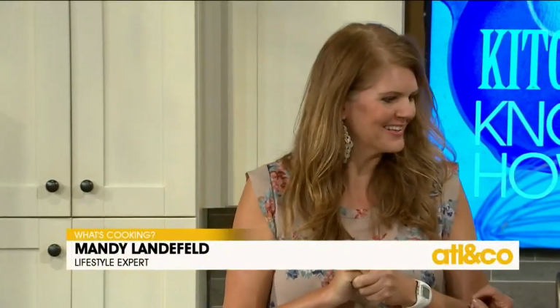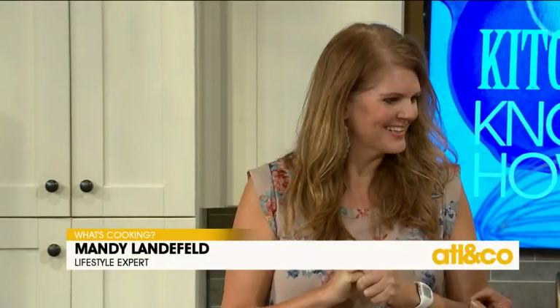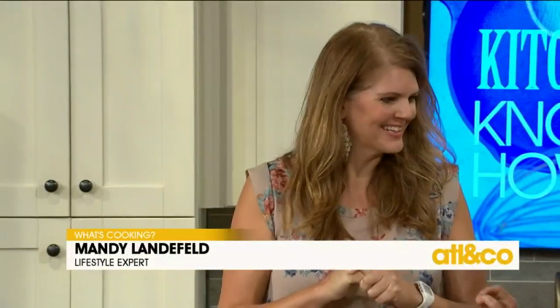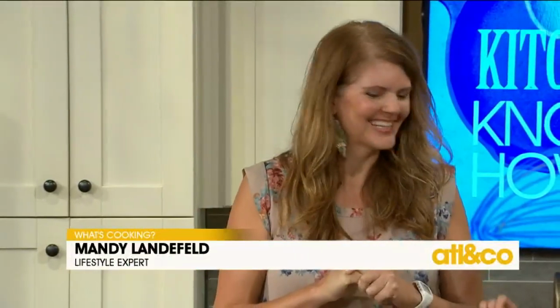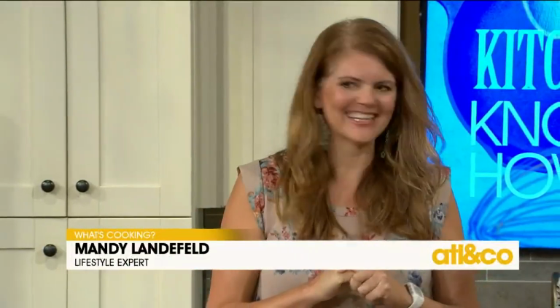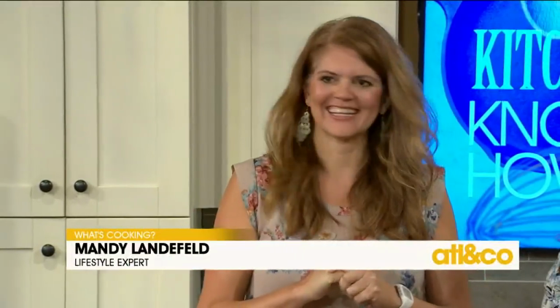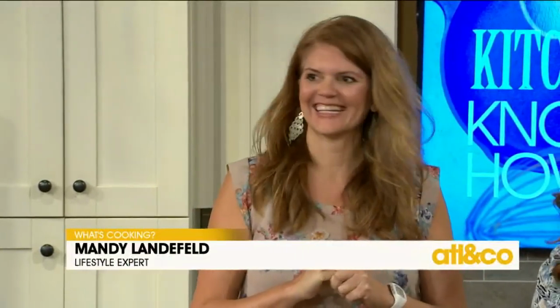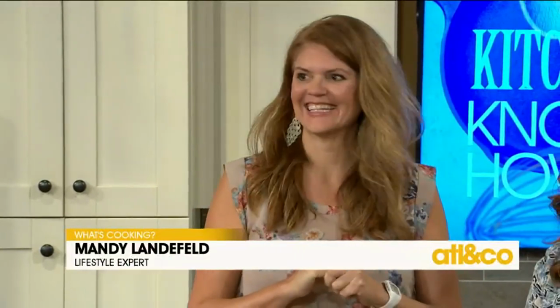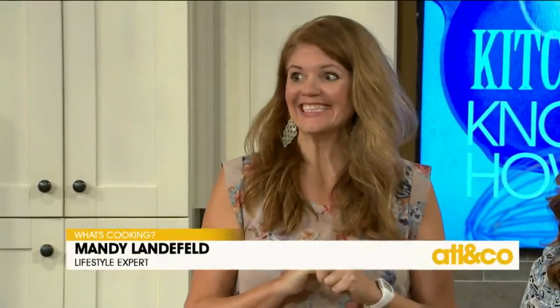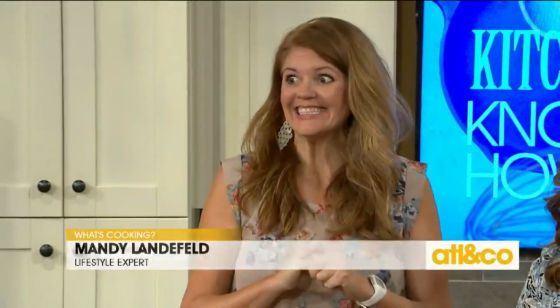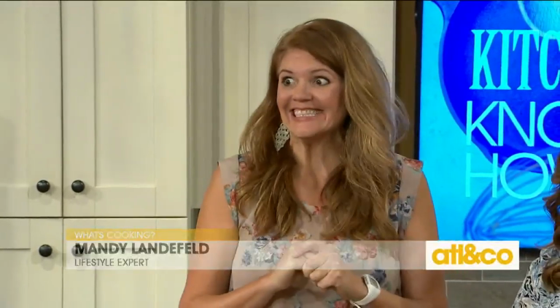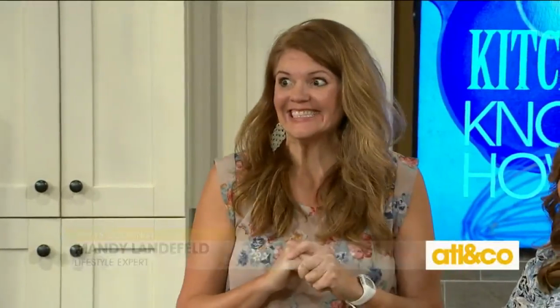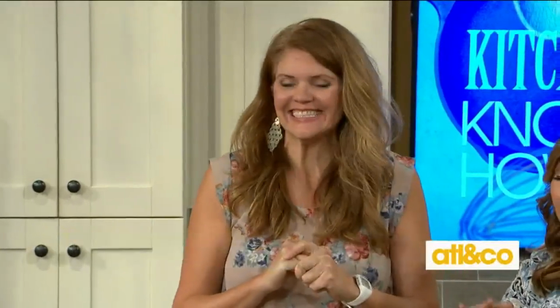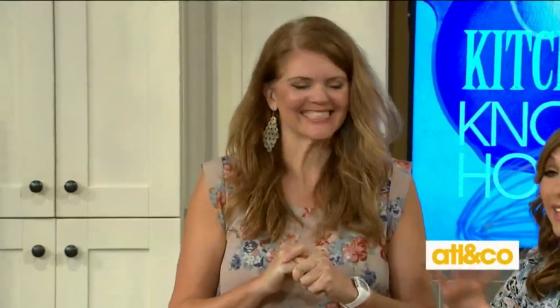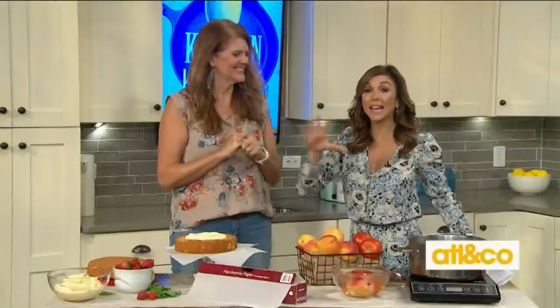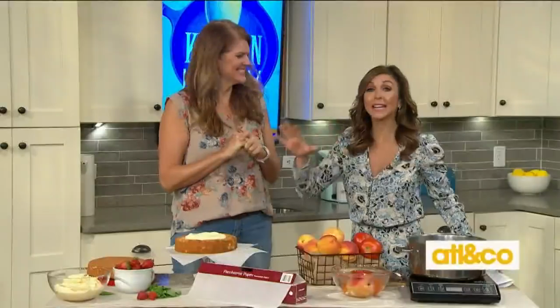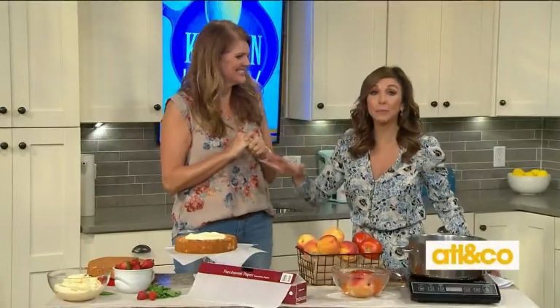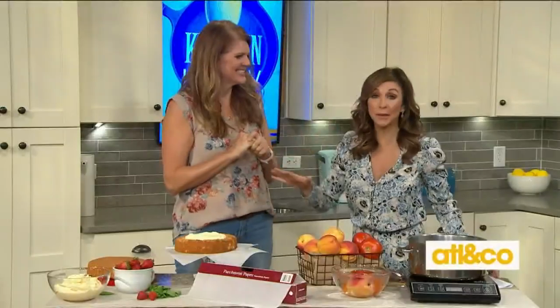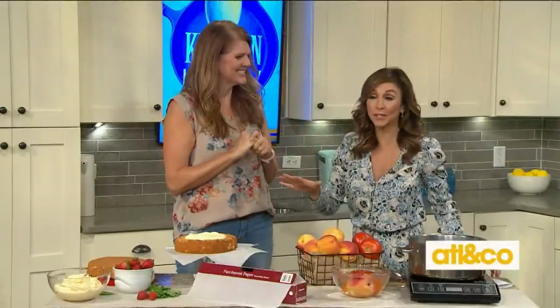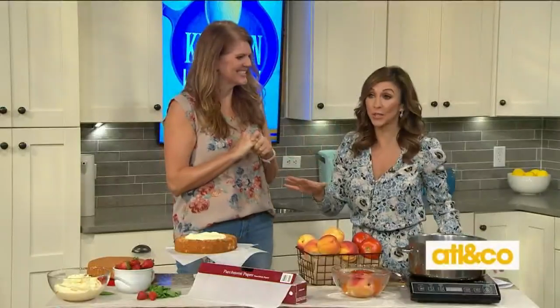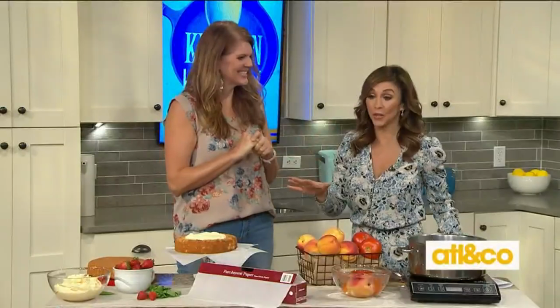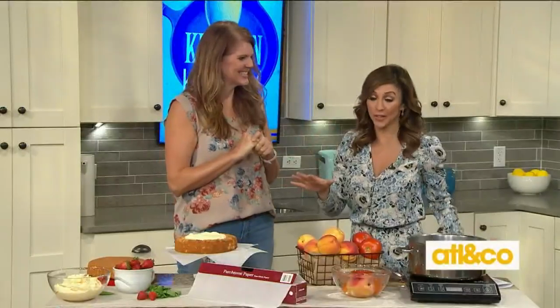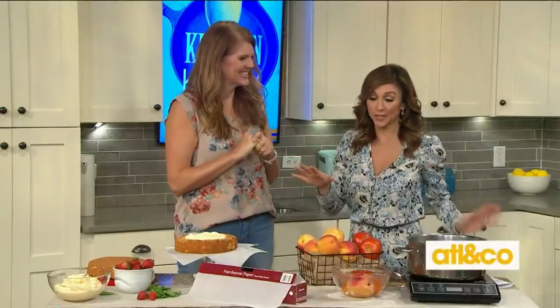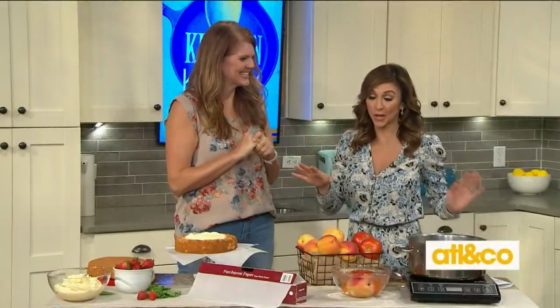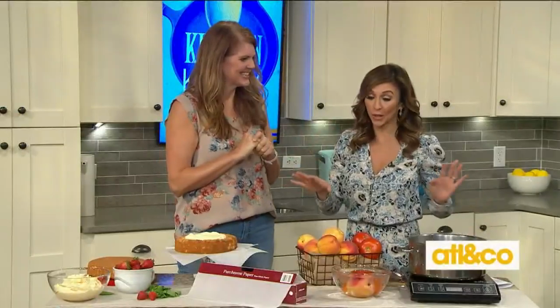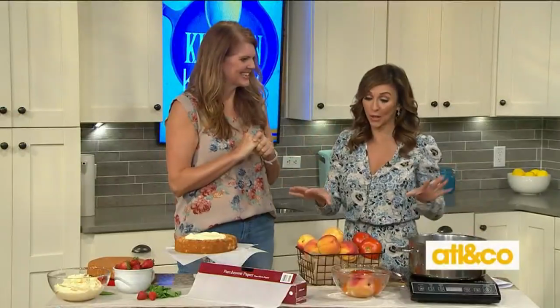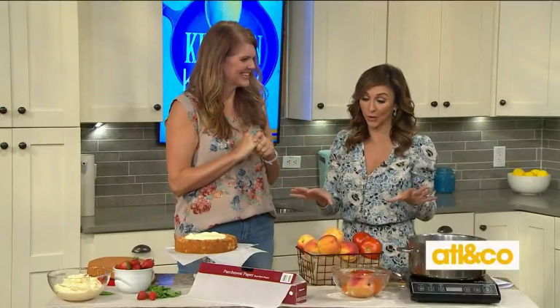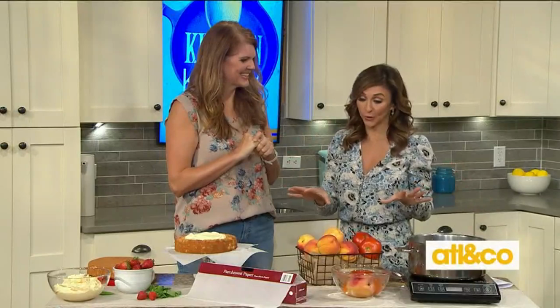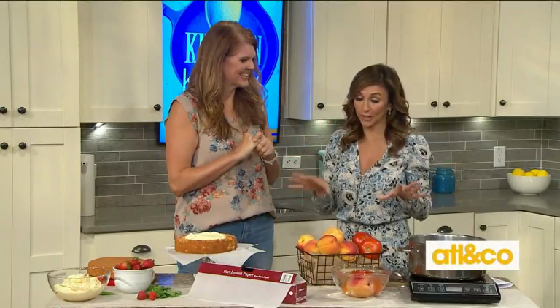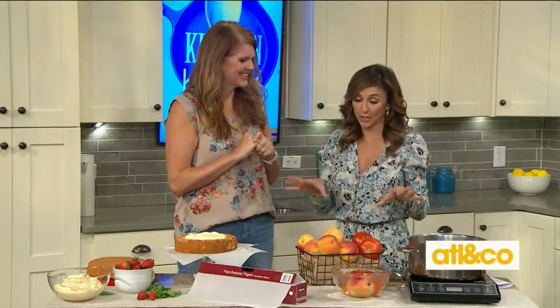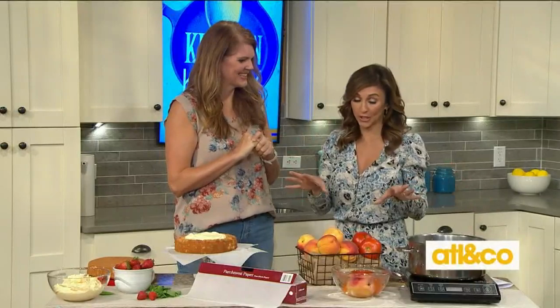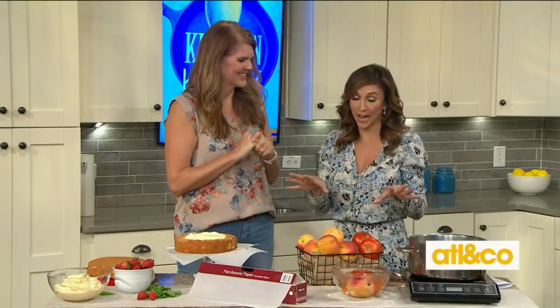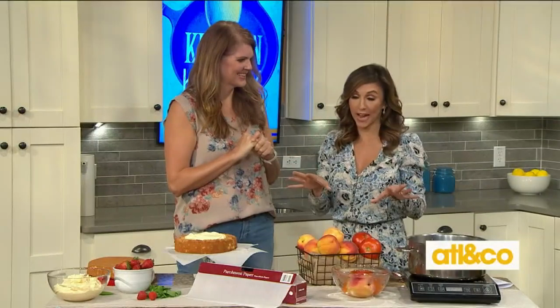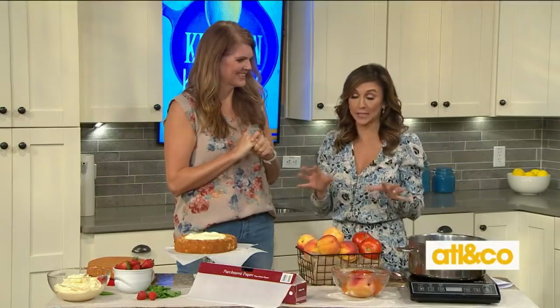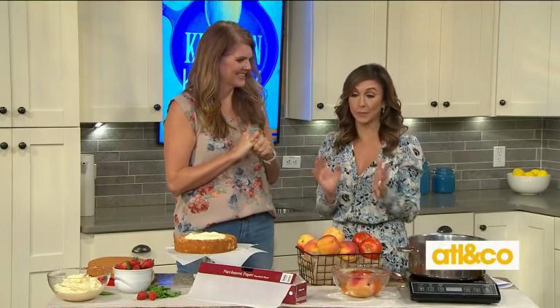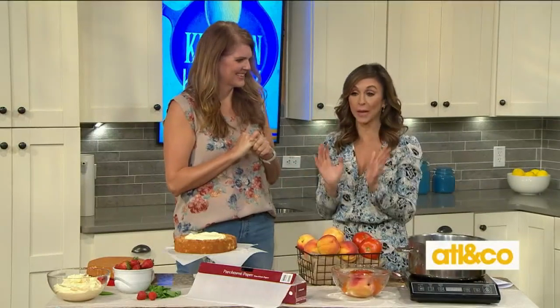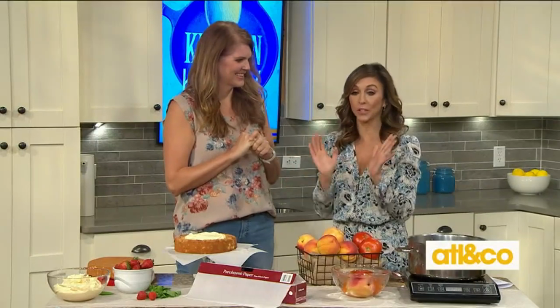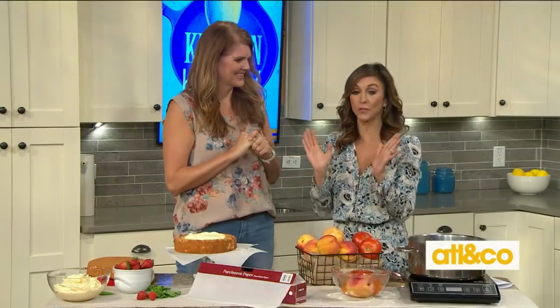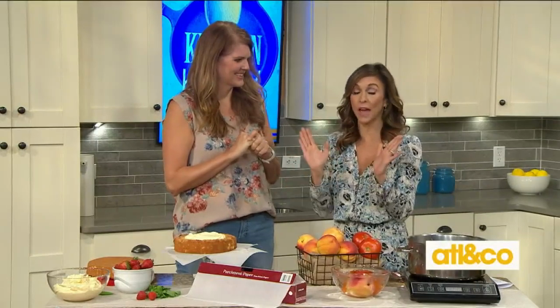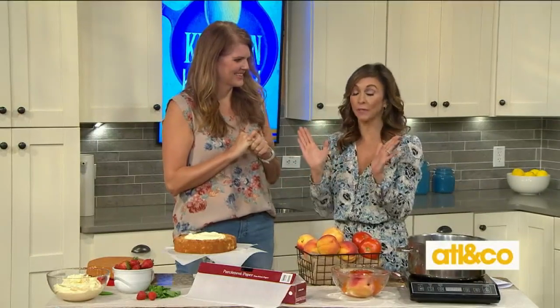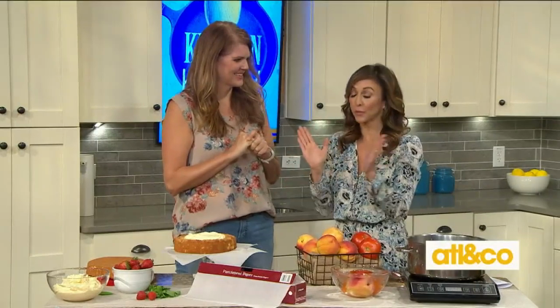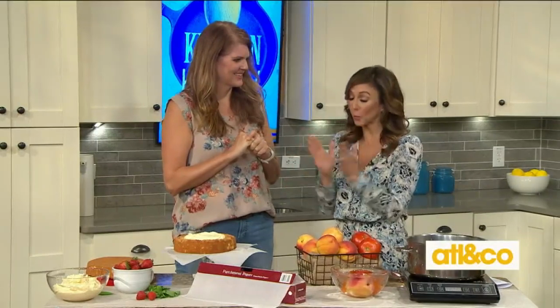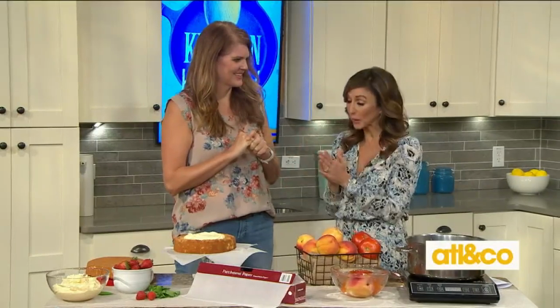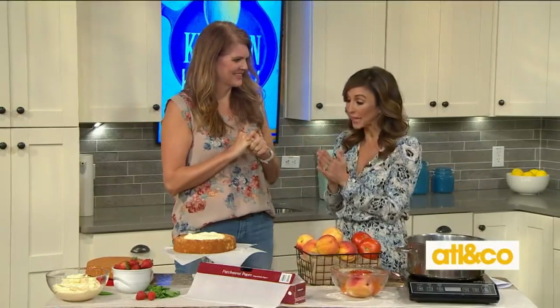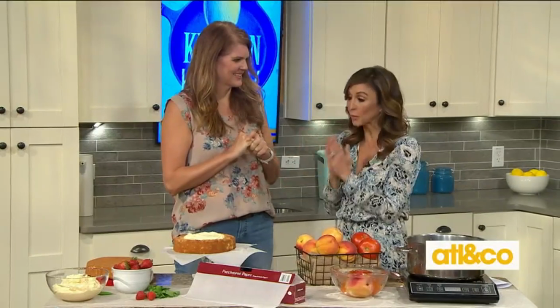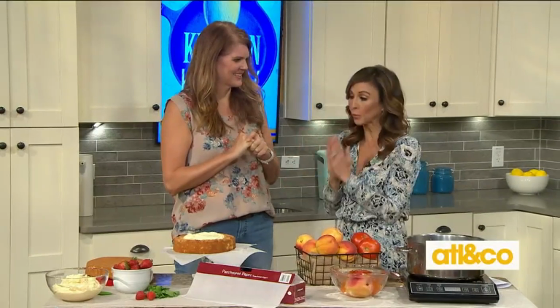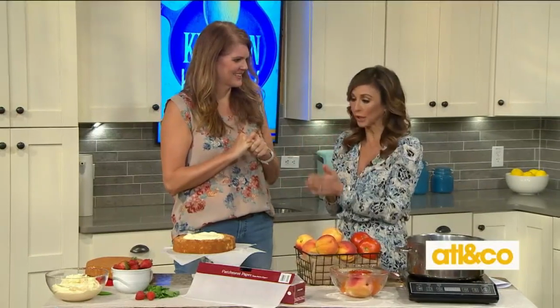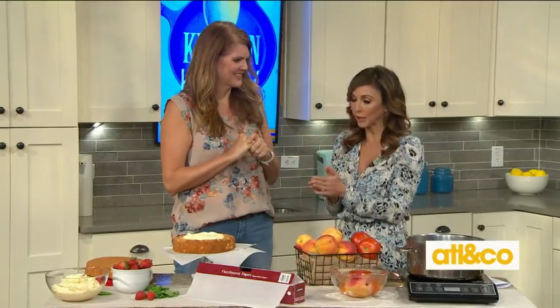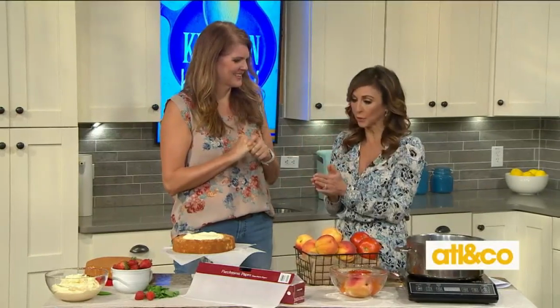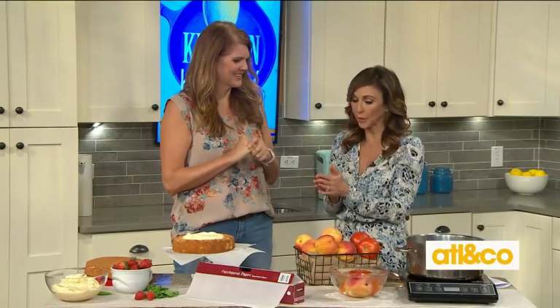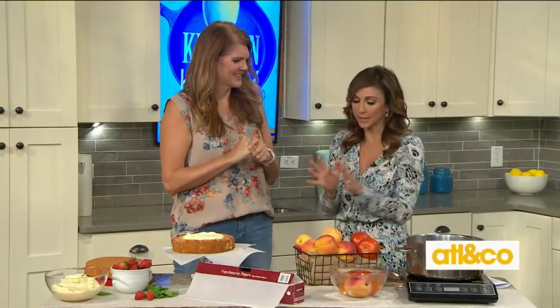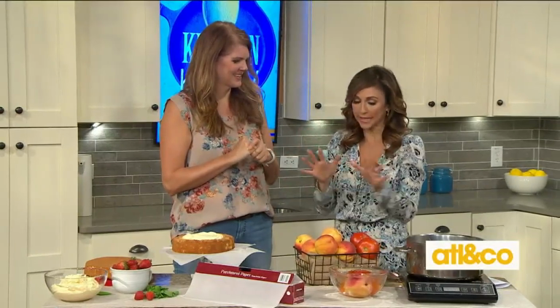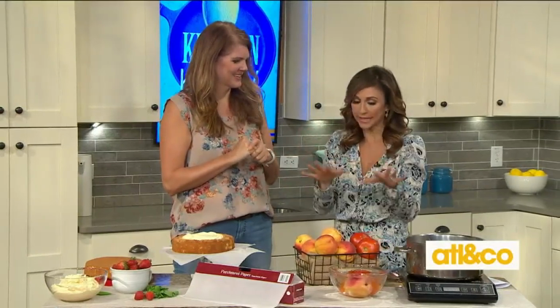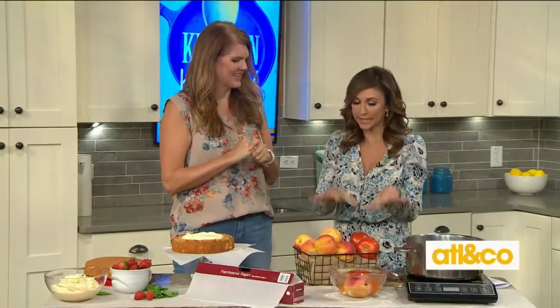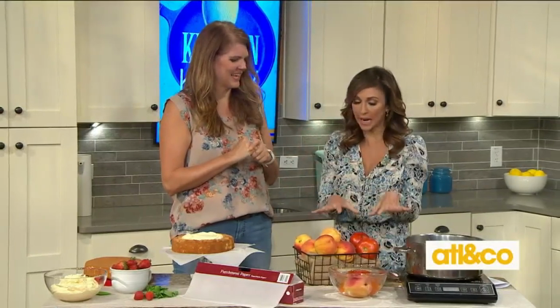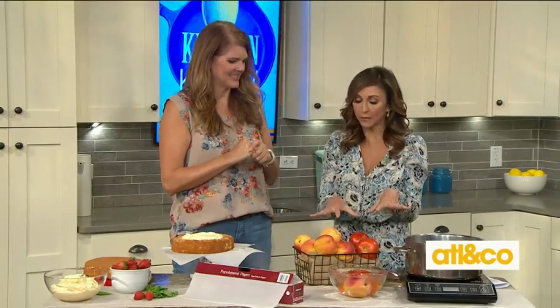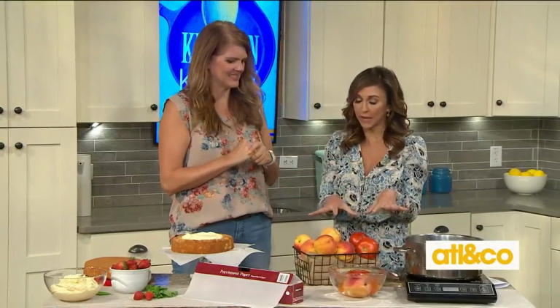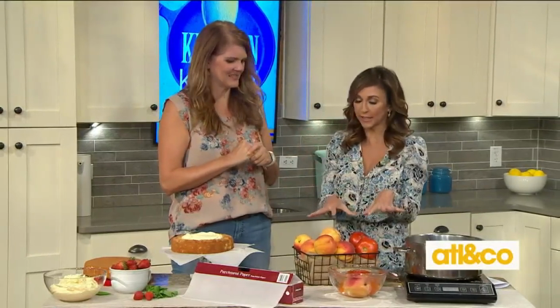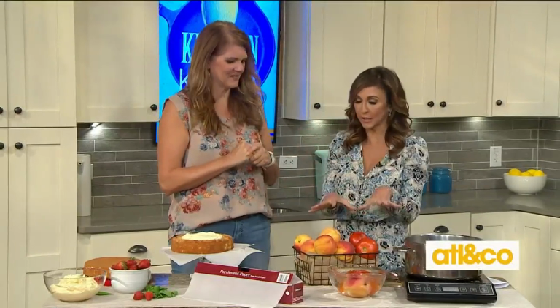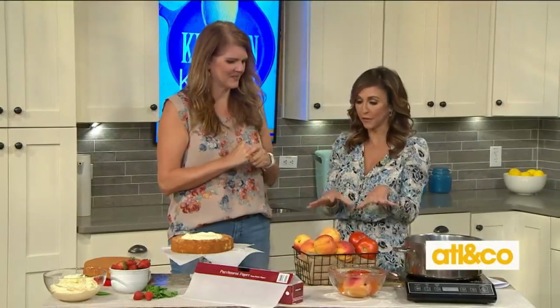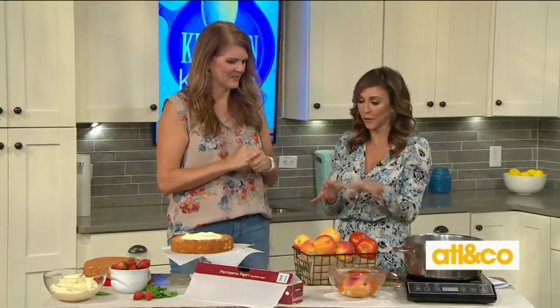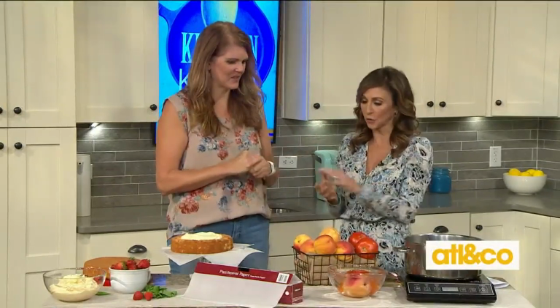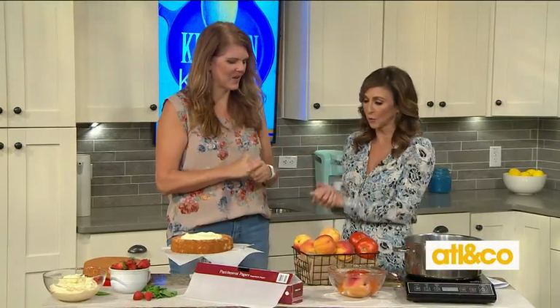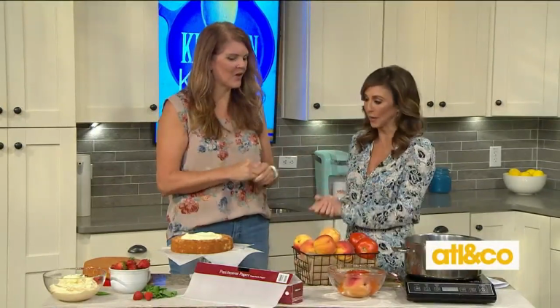We could do 90 minutes on this alone — Kitchen Hacks — but you've got three really good ones. Let's dive right into the first one.